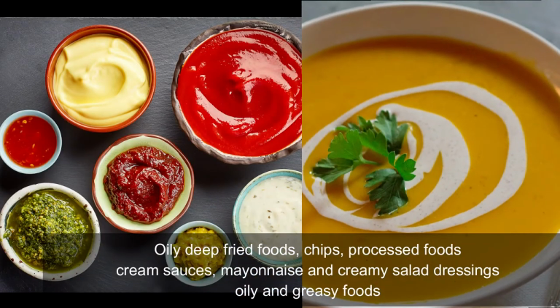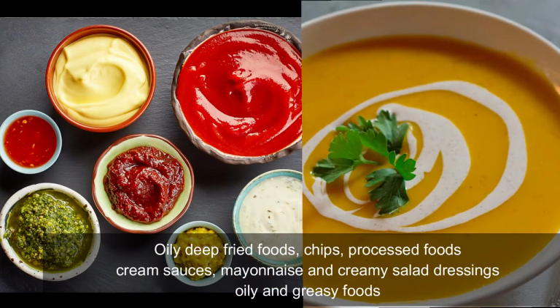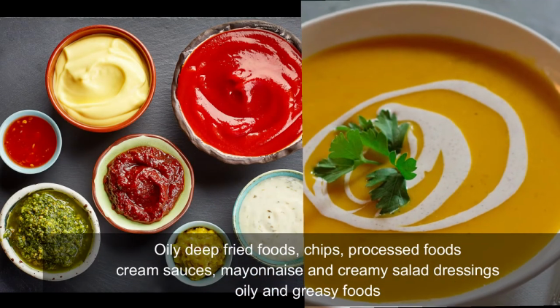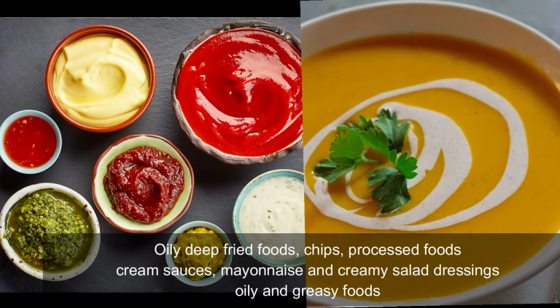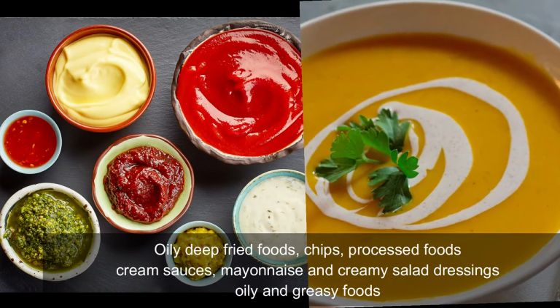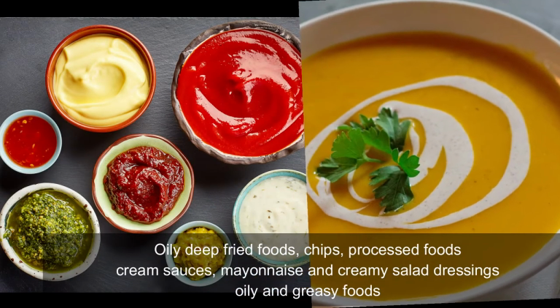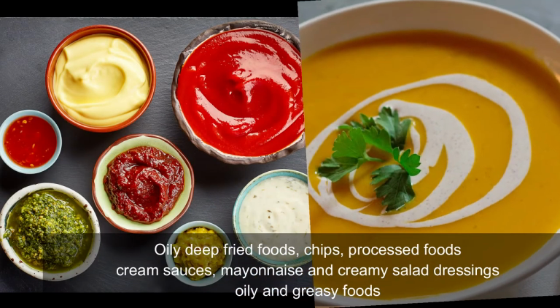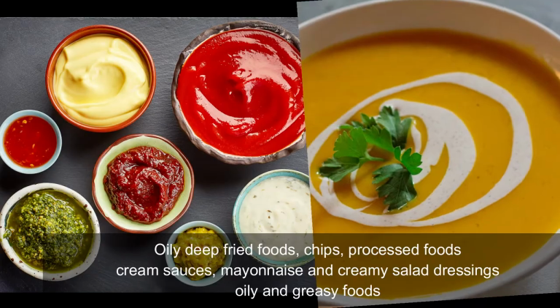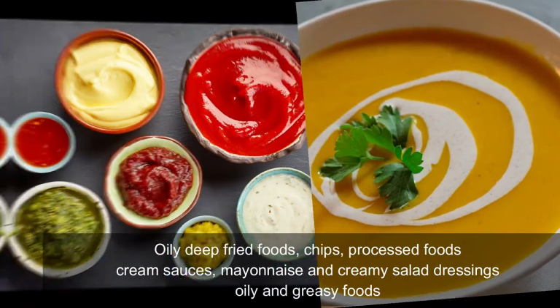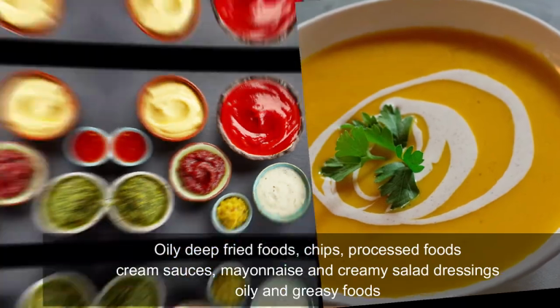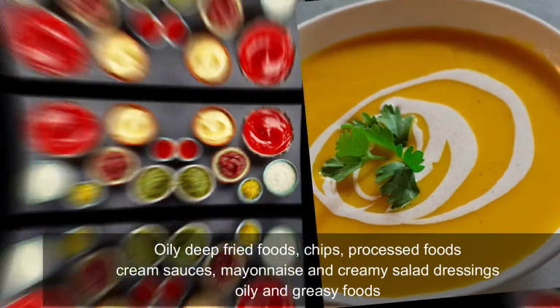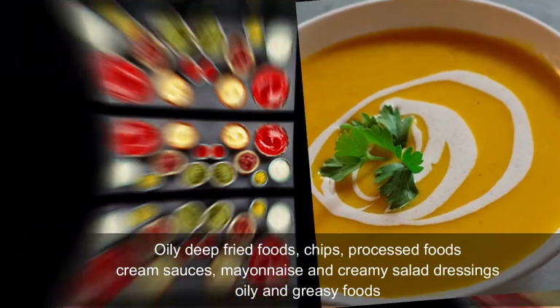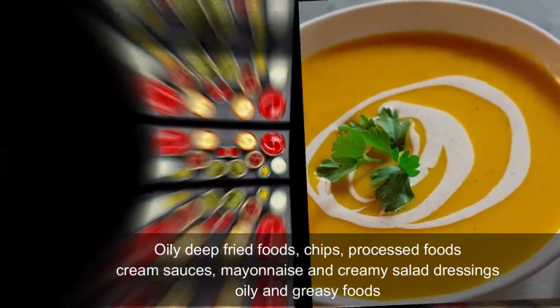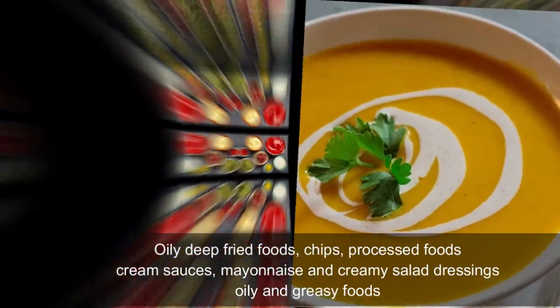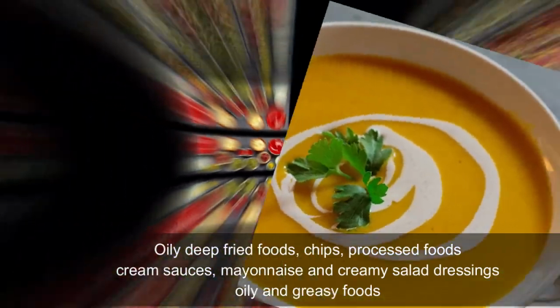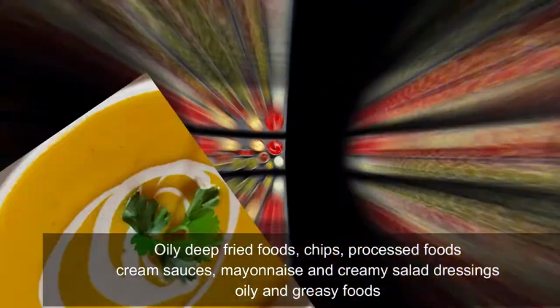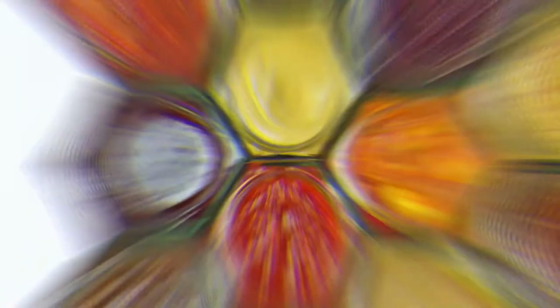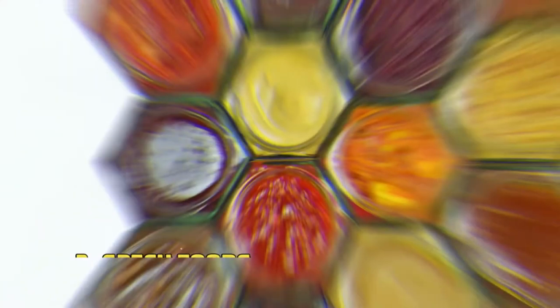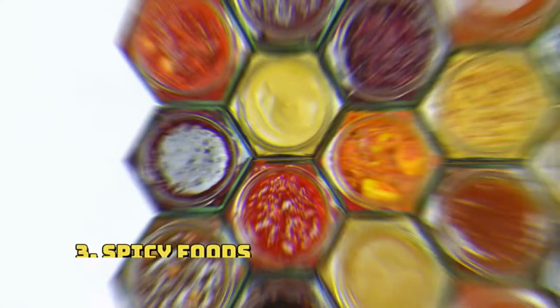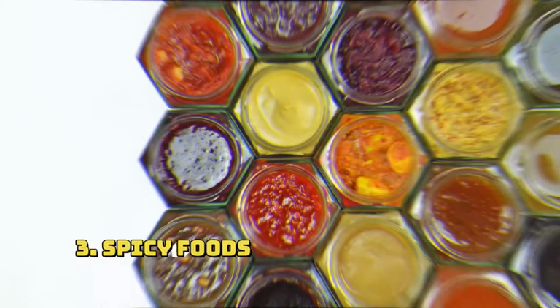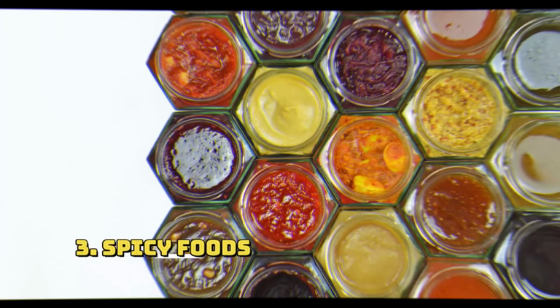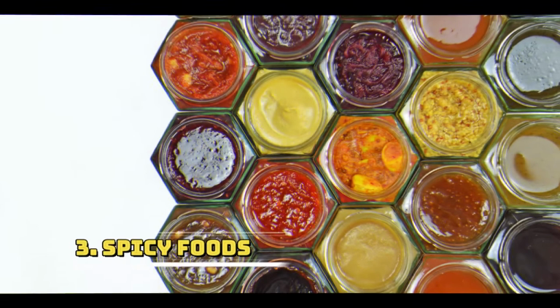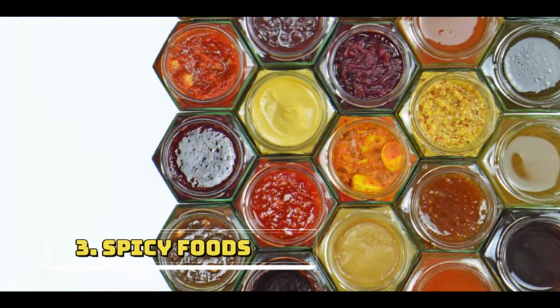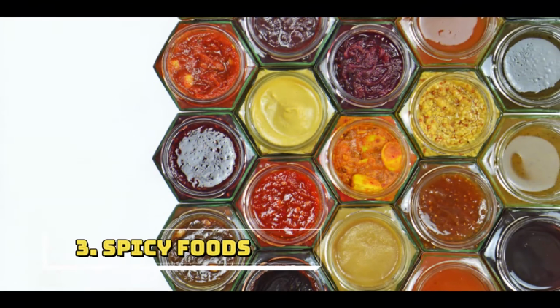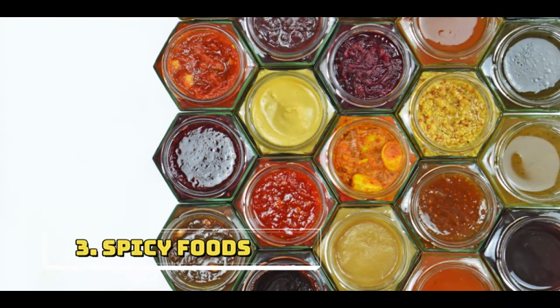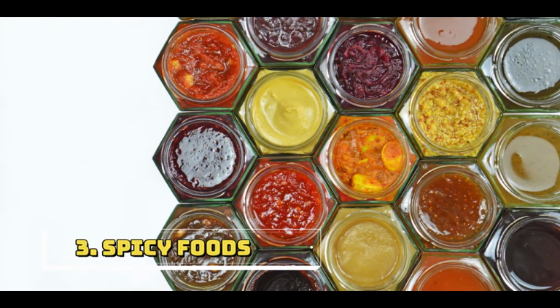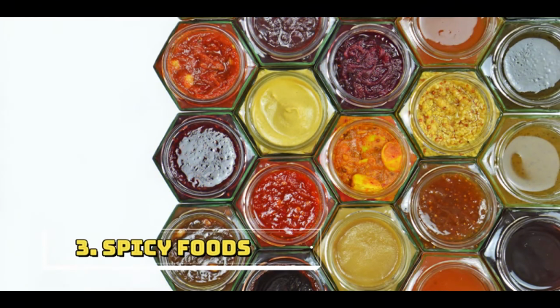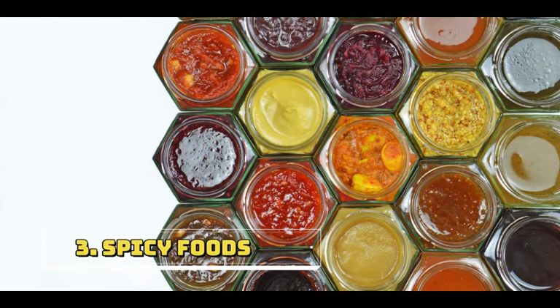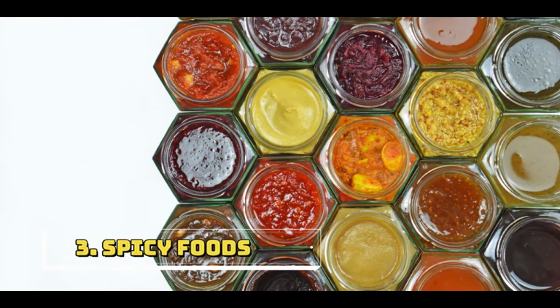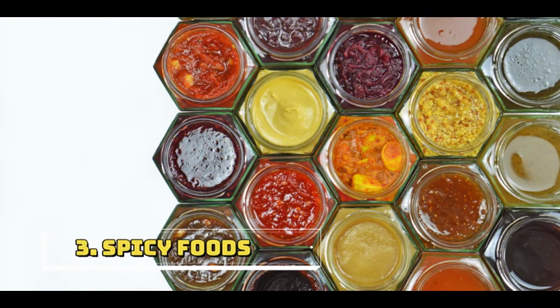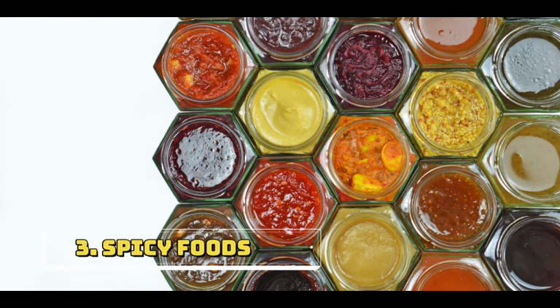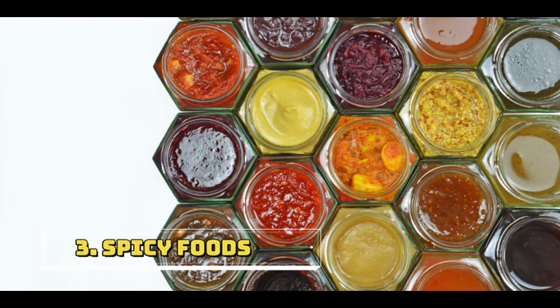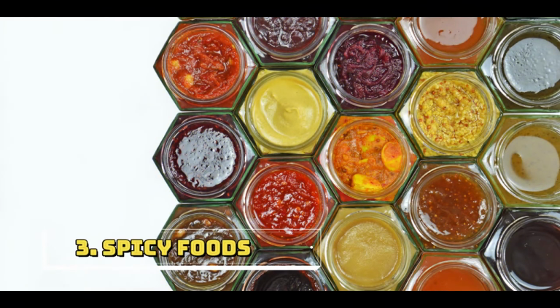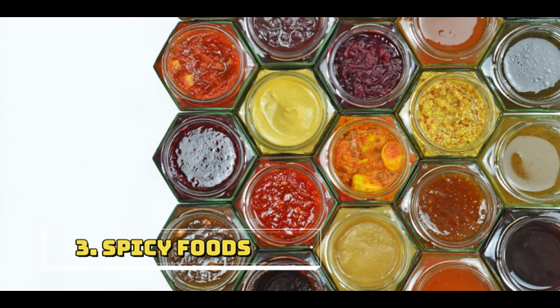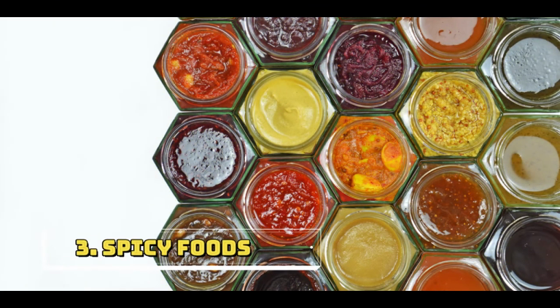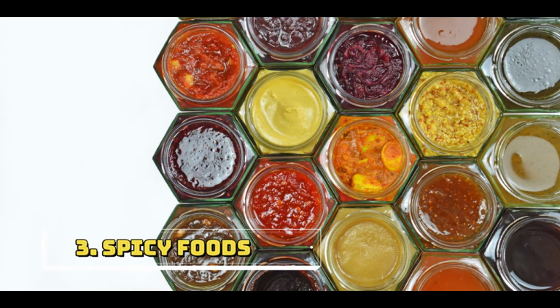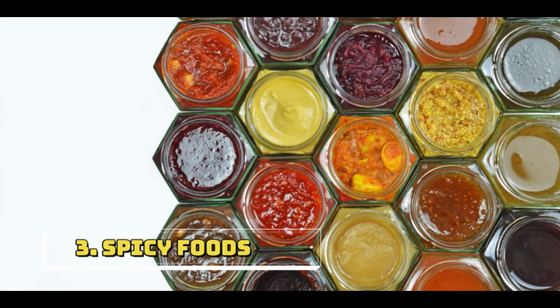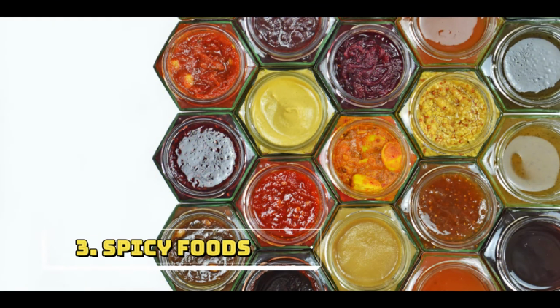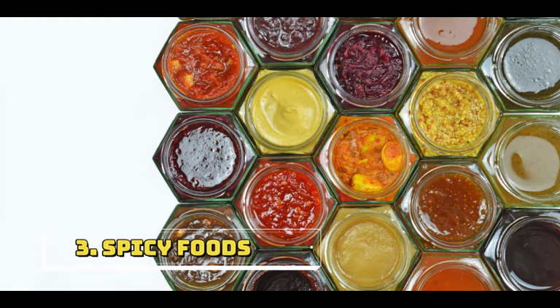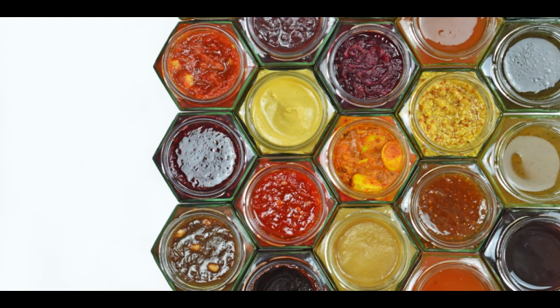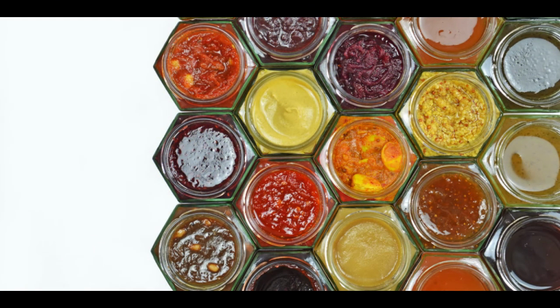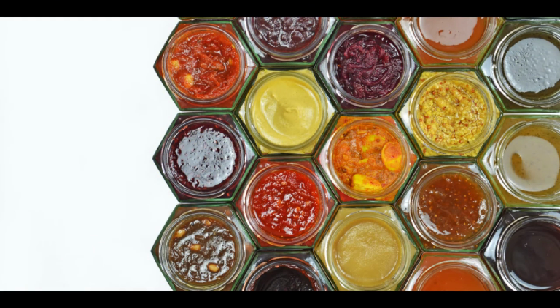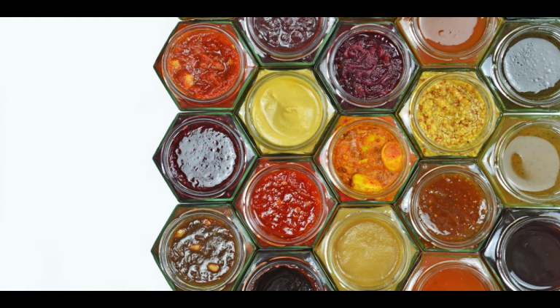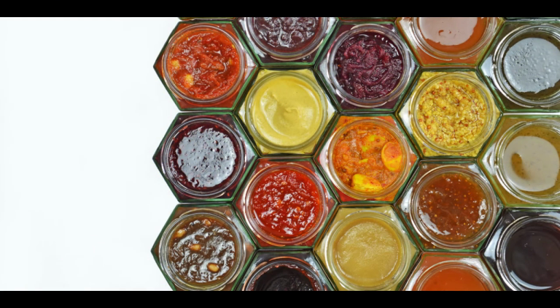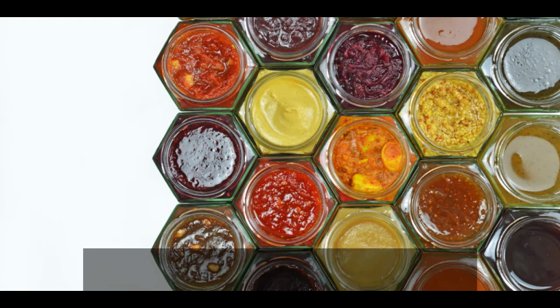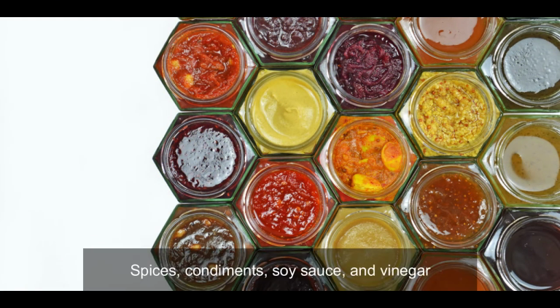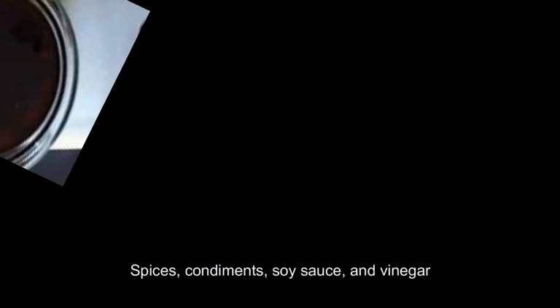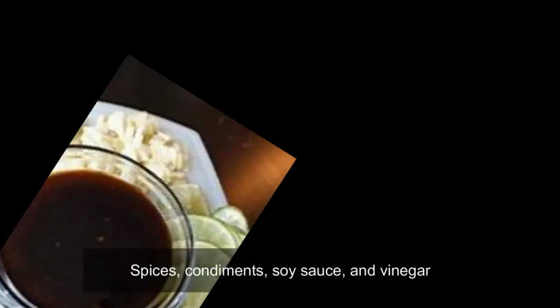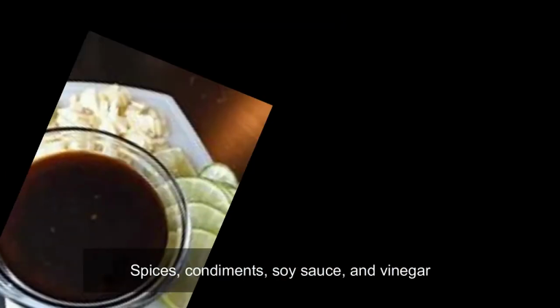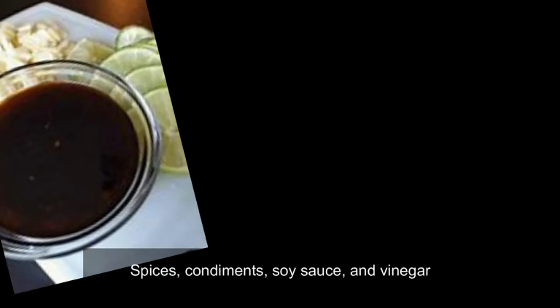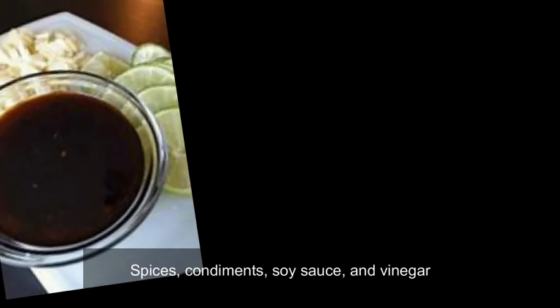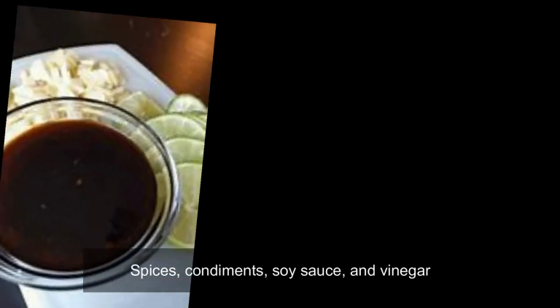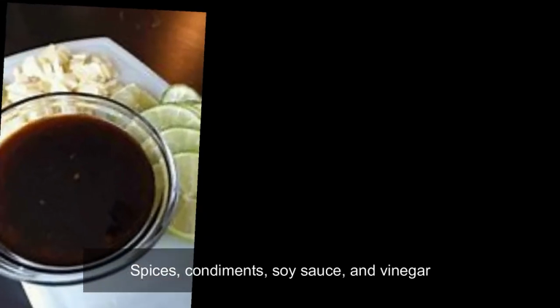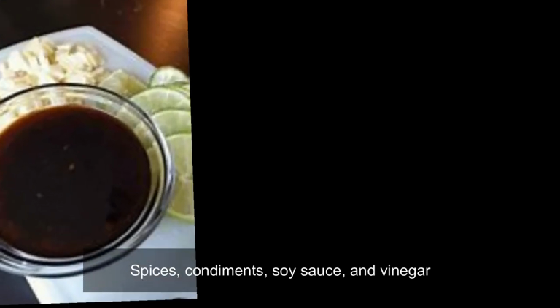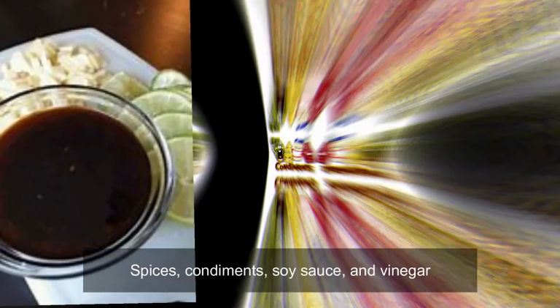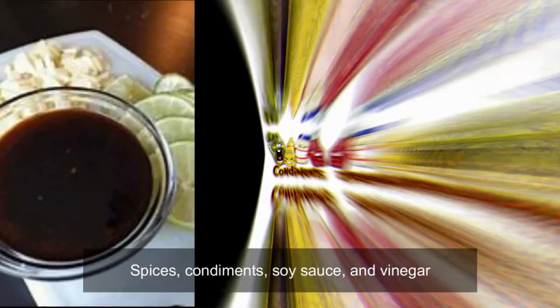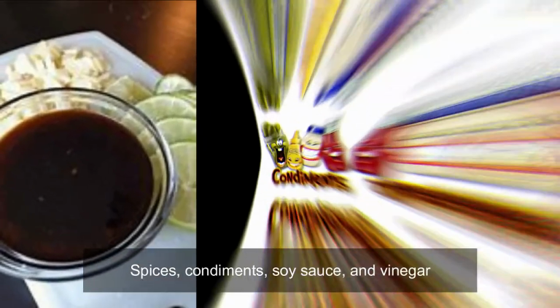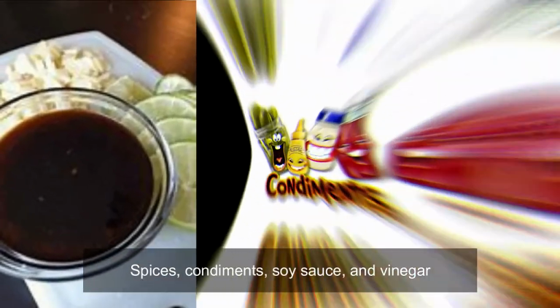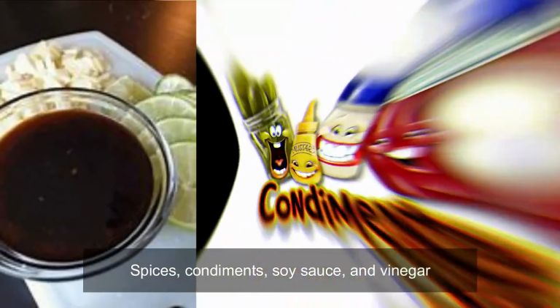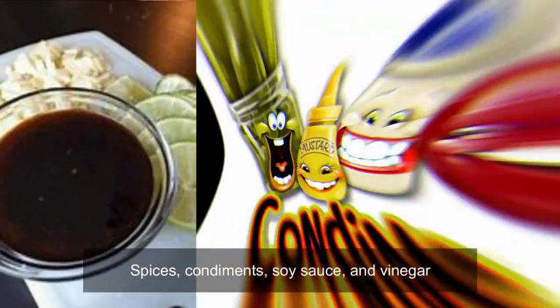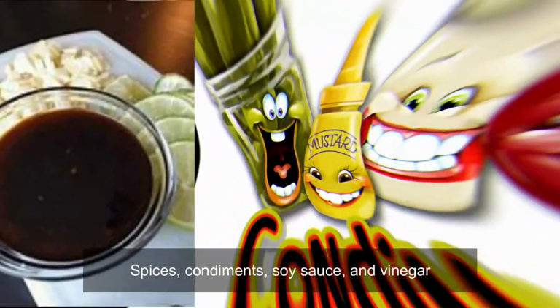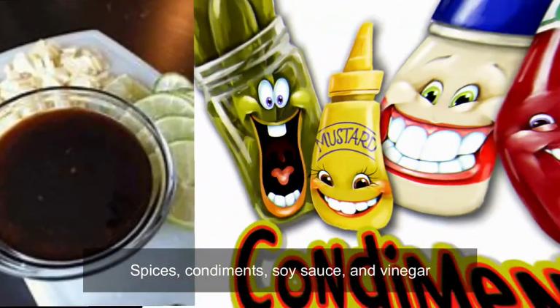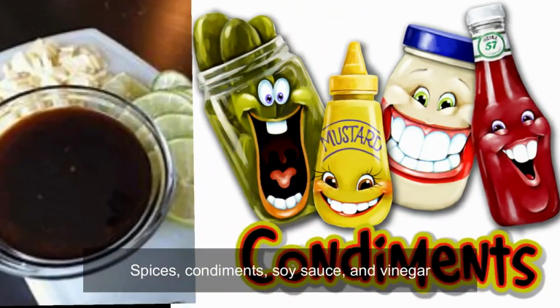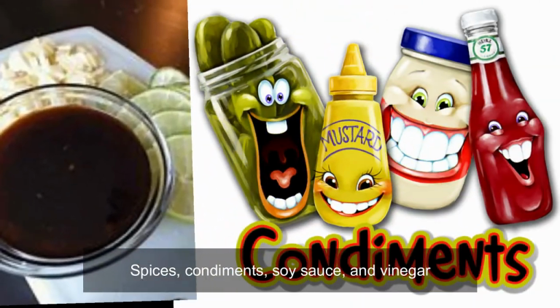Oily and greasy foods. Third one is spicy foods — spices, condiments, soy sauce, and vinegar.